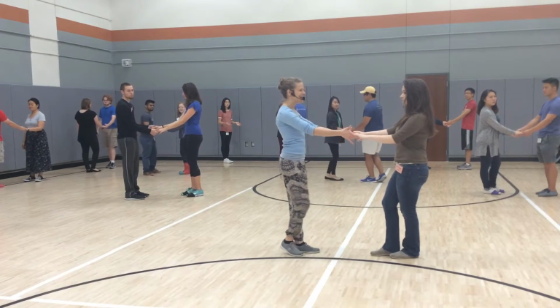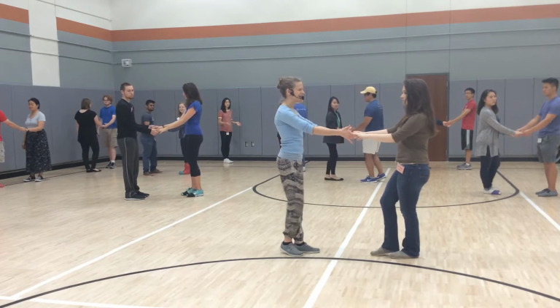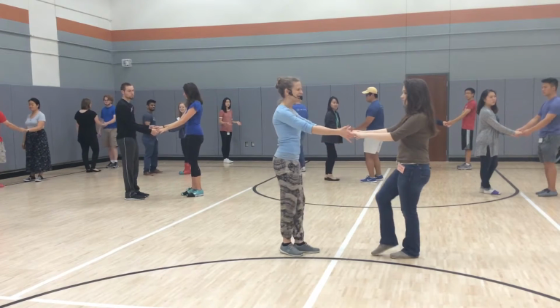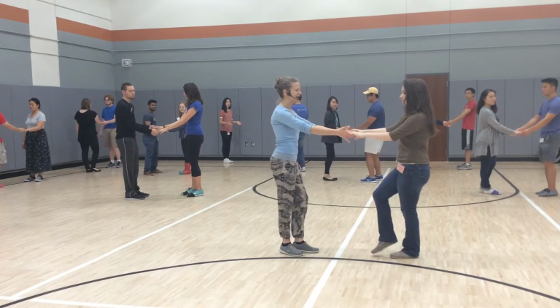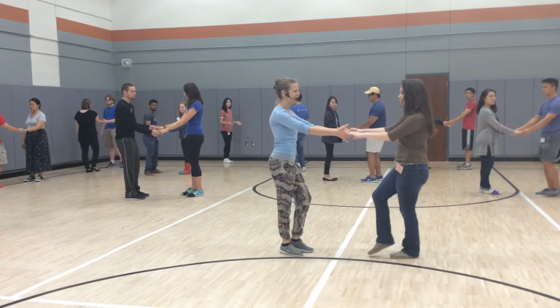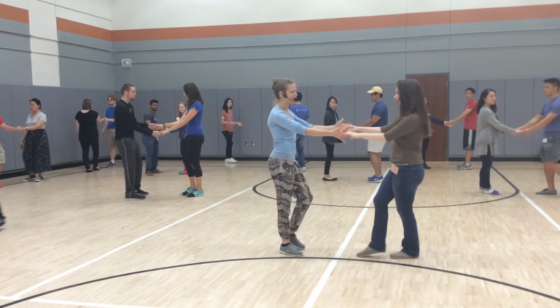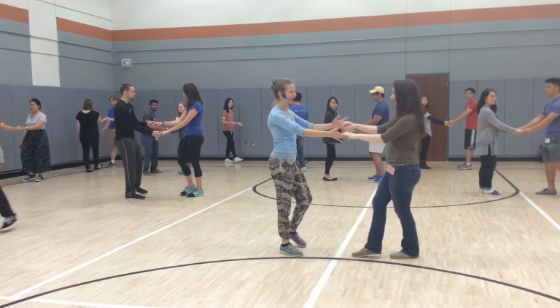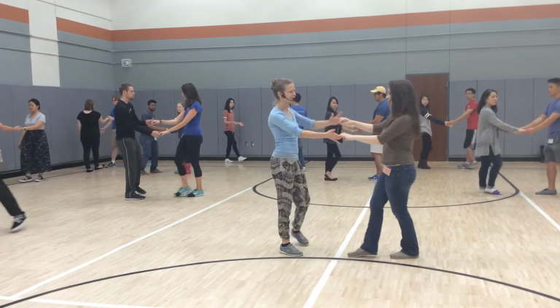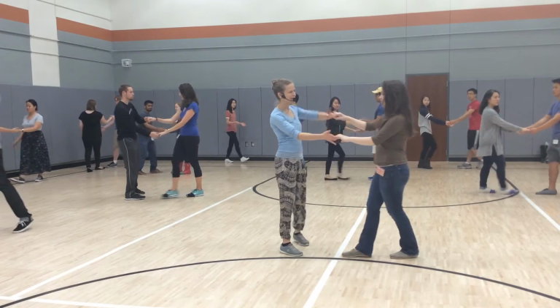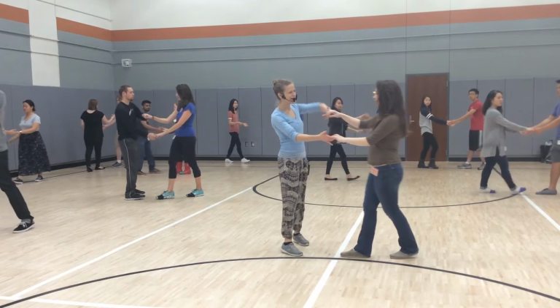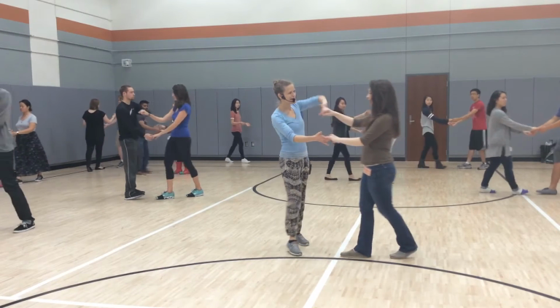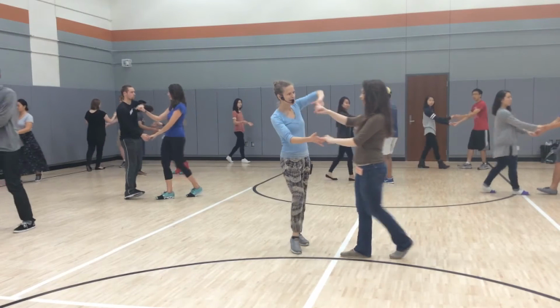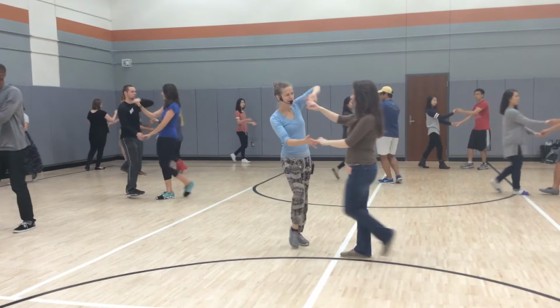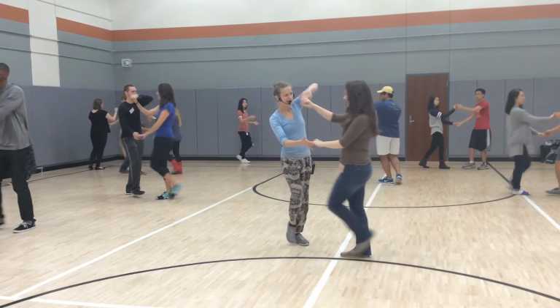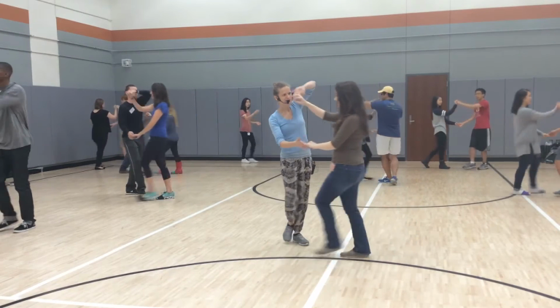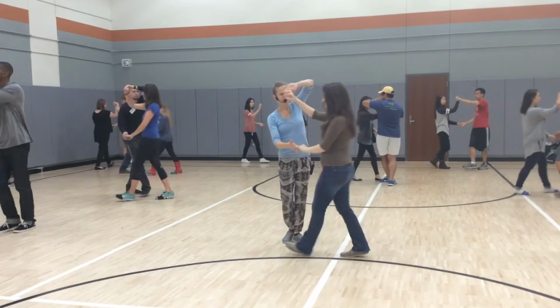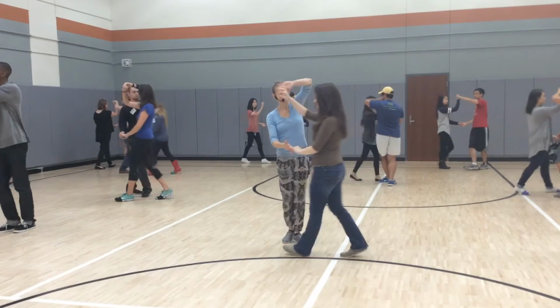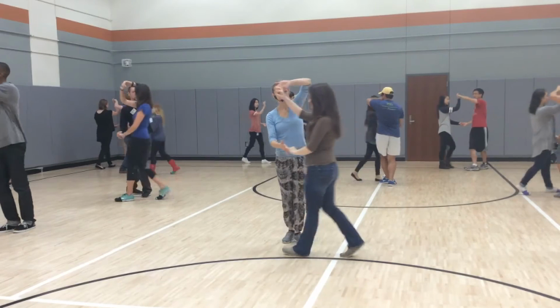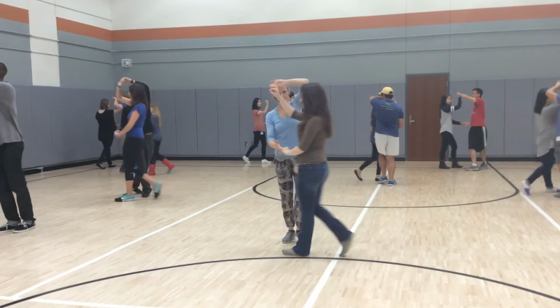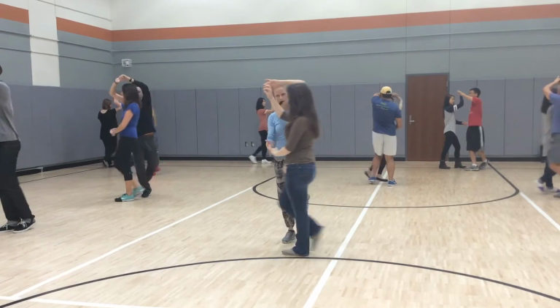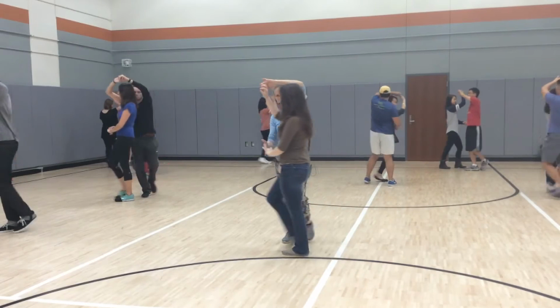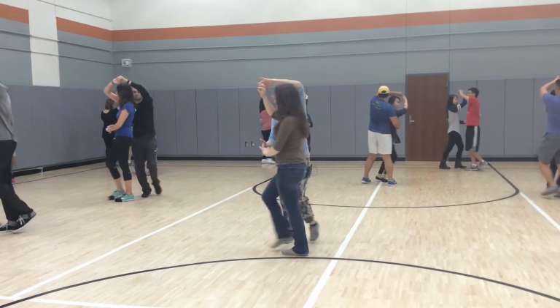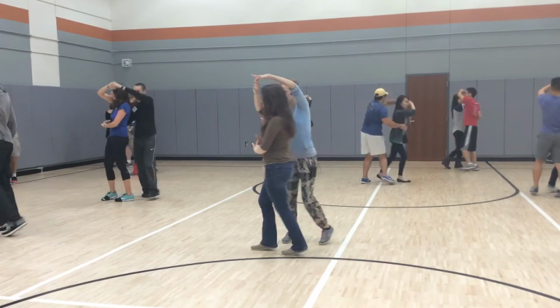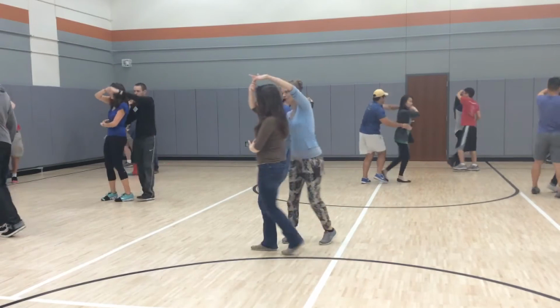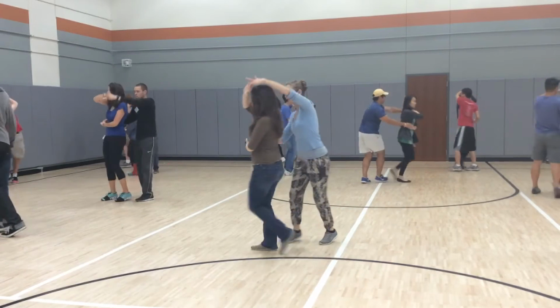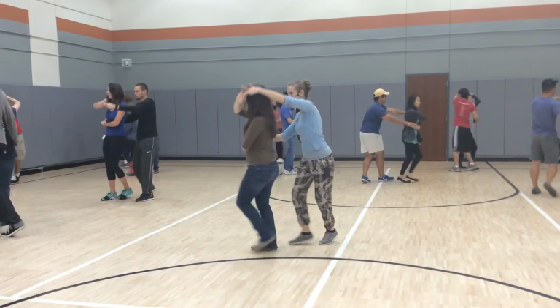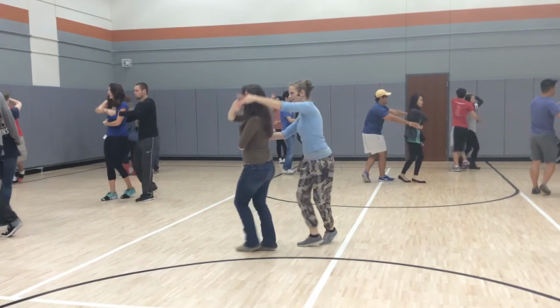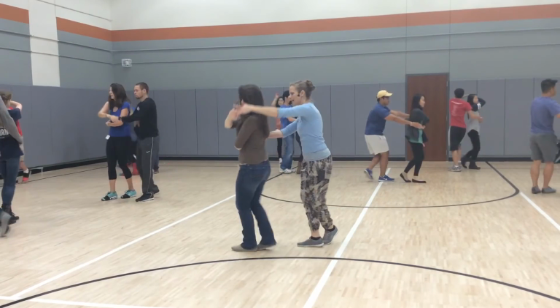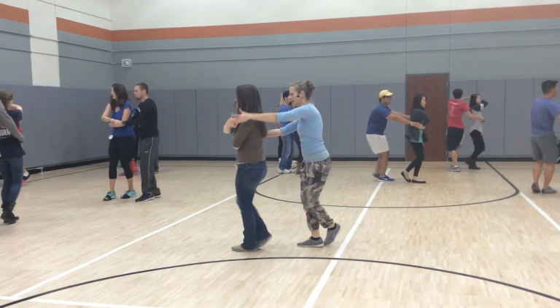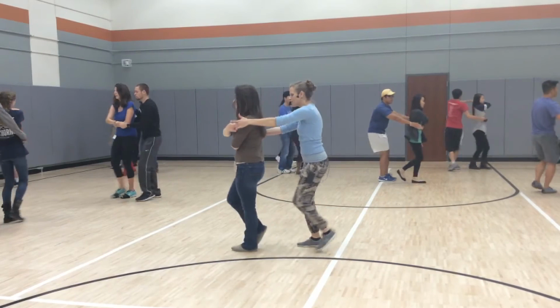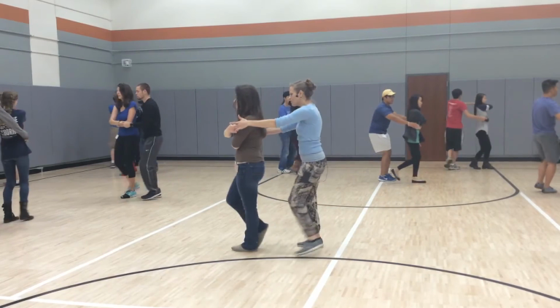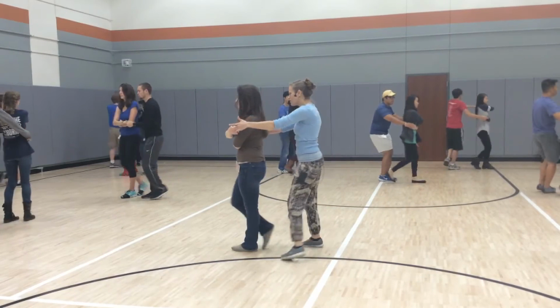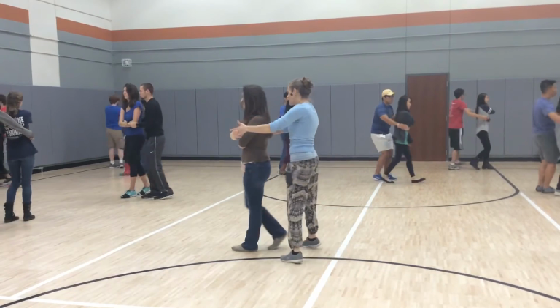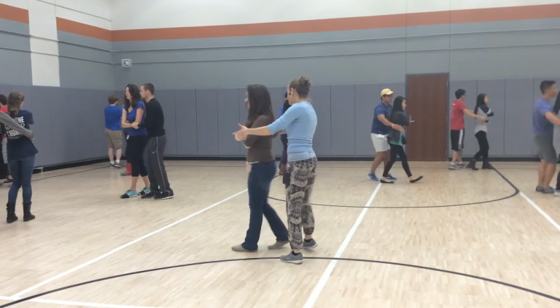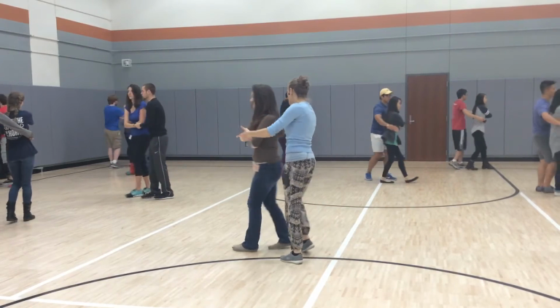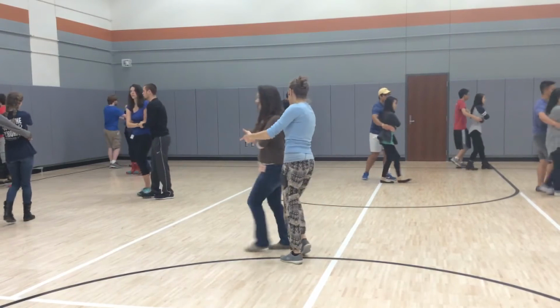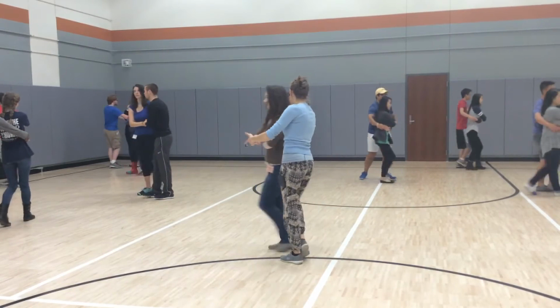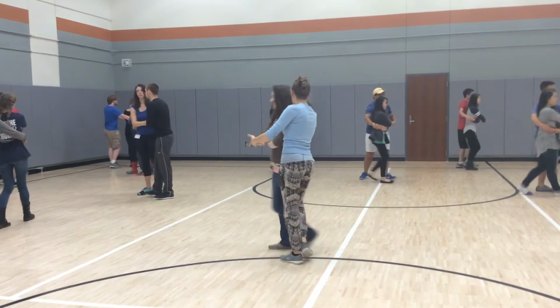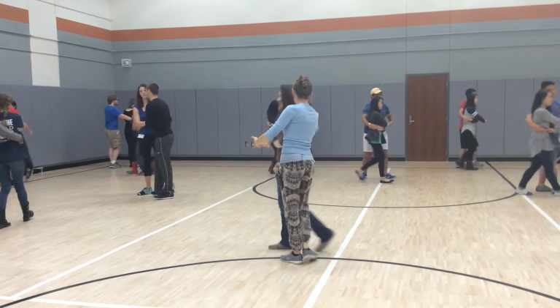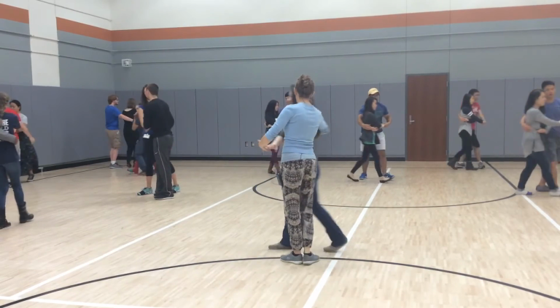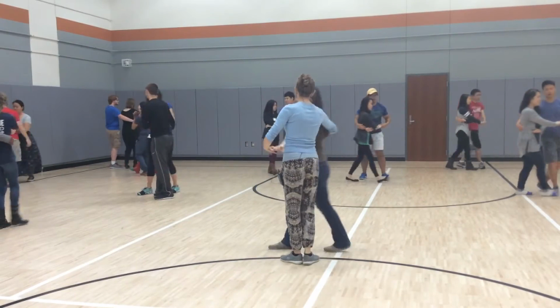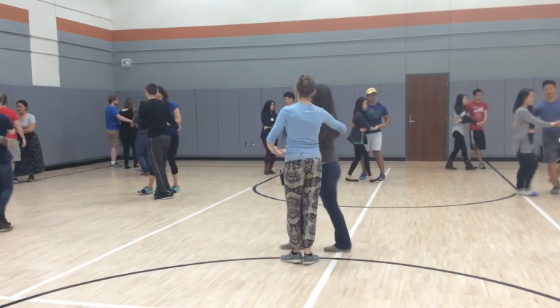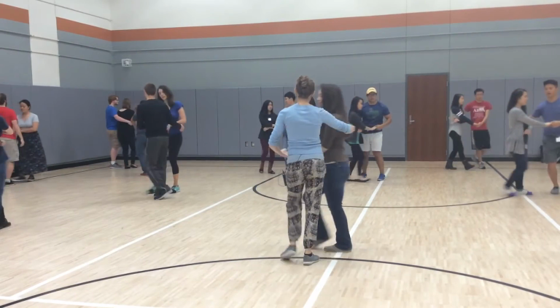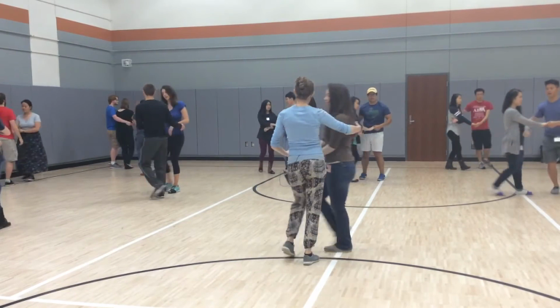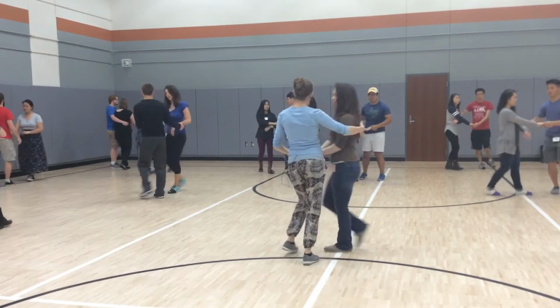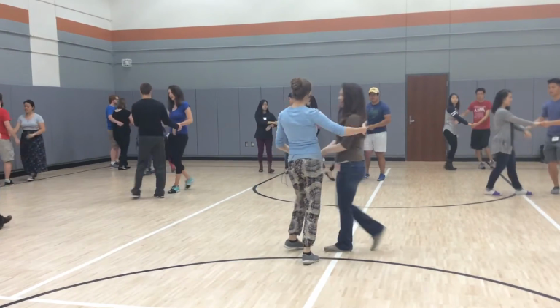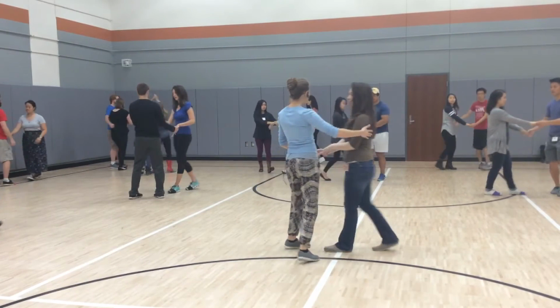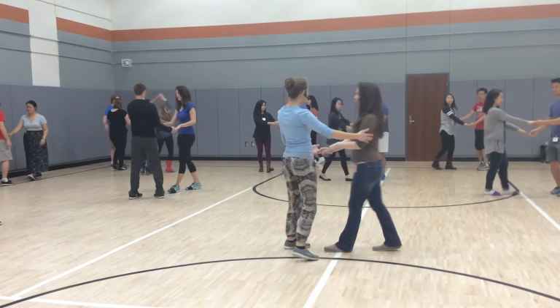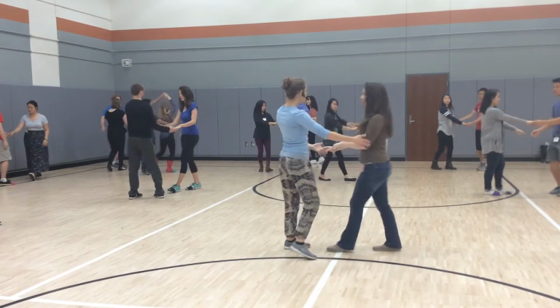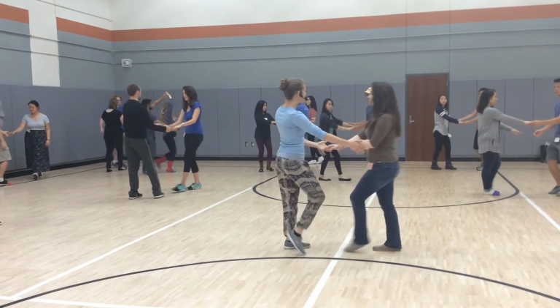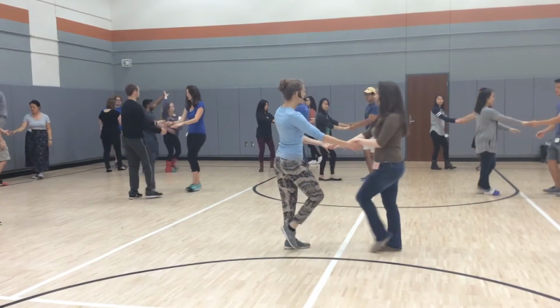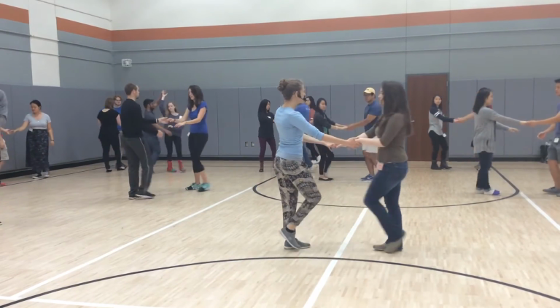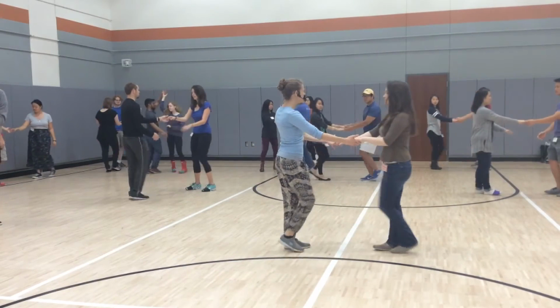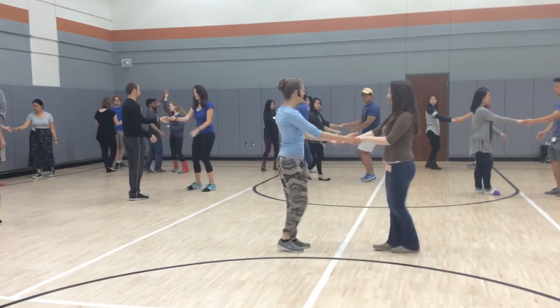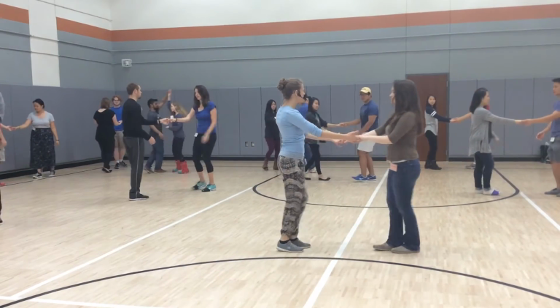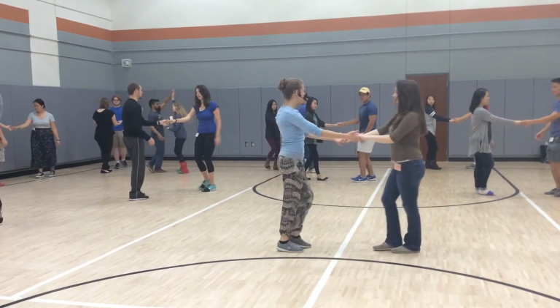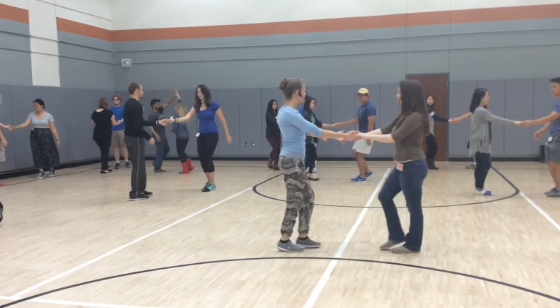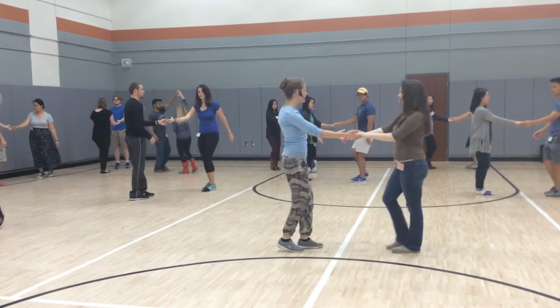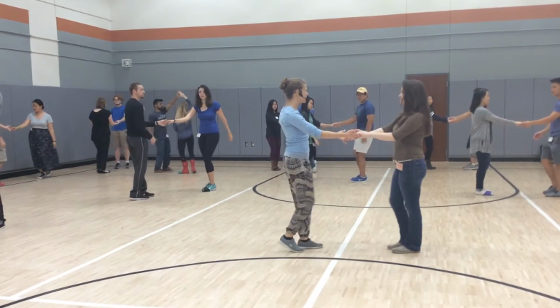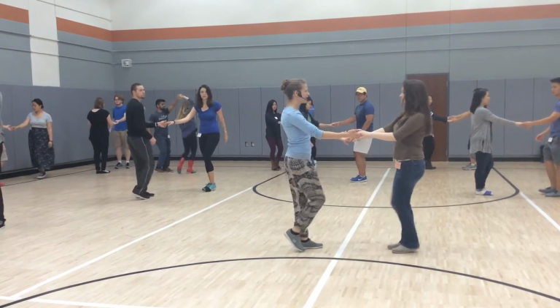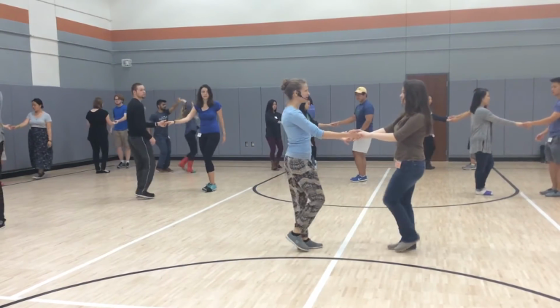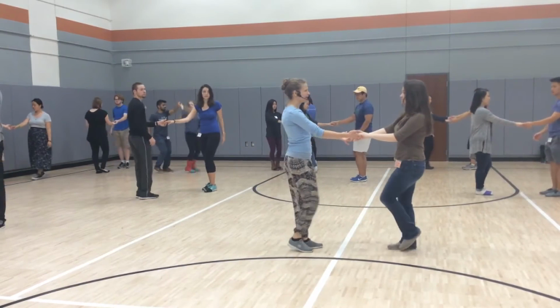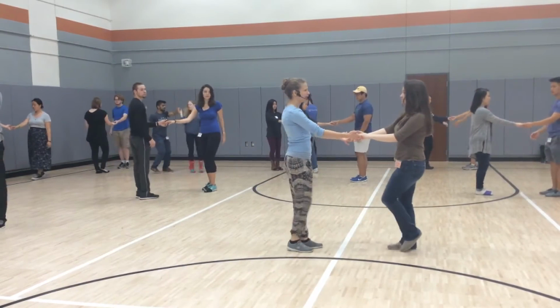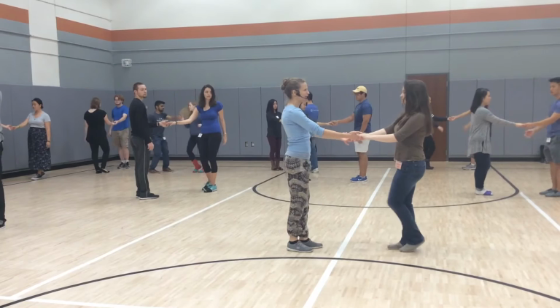And go — one, two, three, and four, five, six — and stop right there.